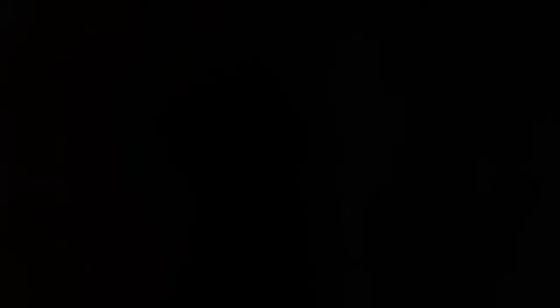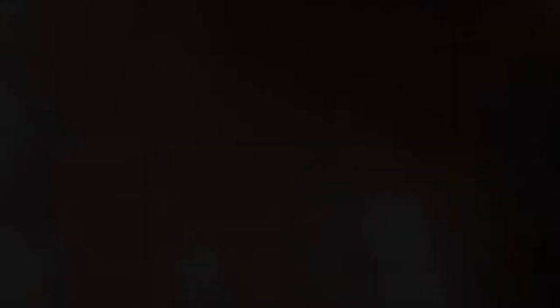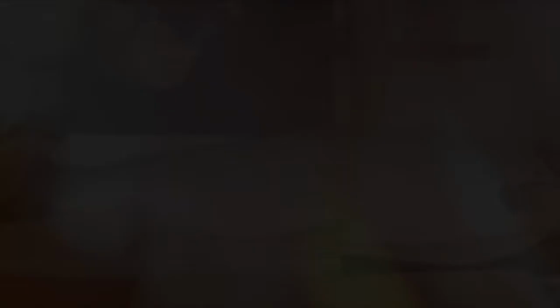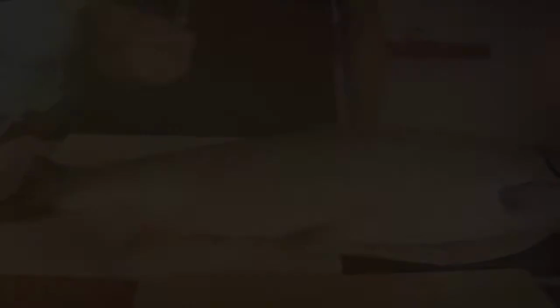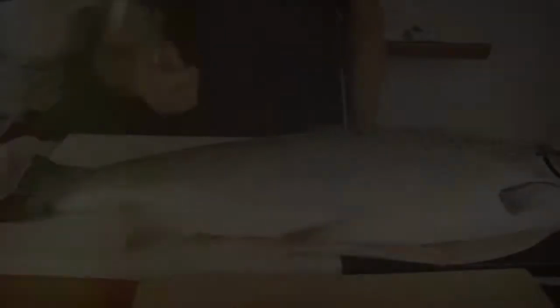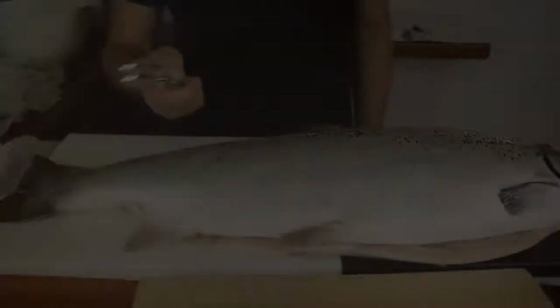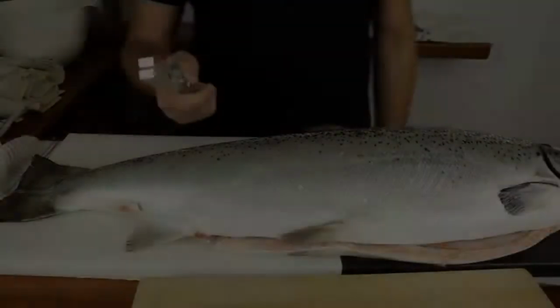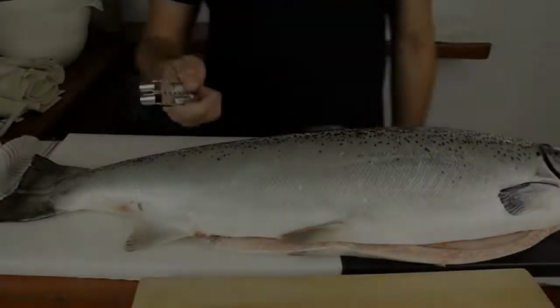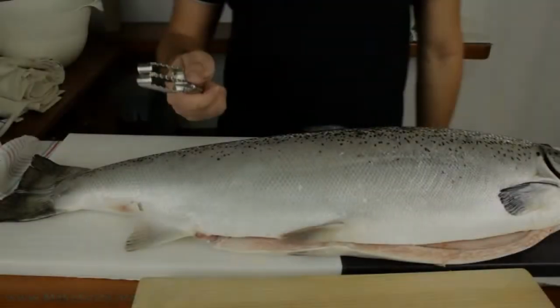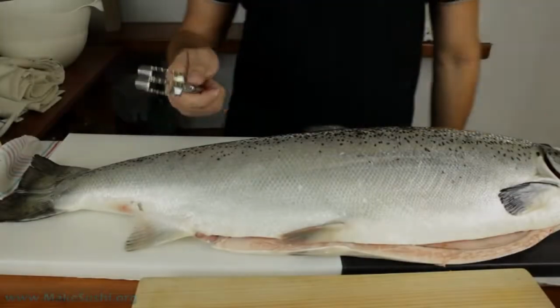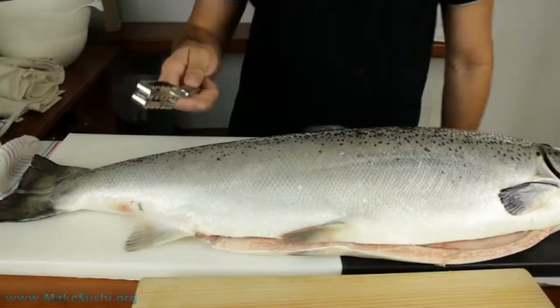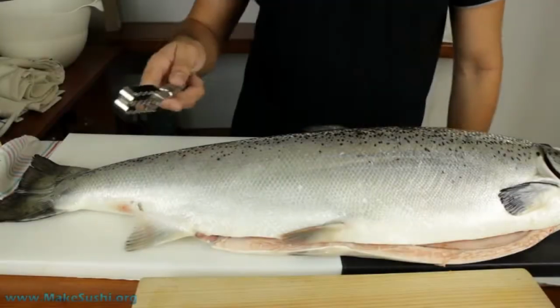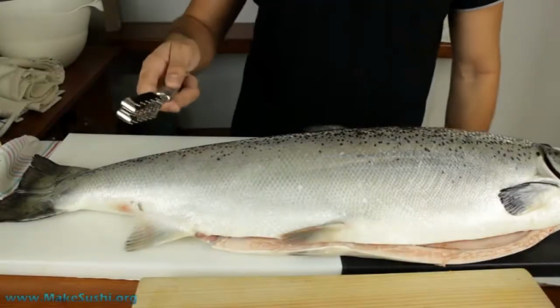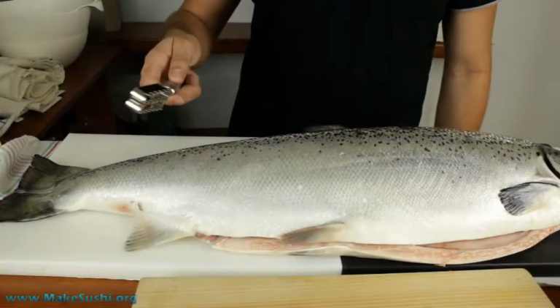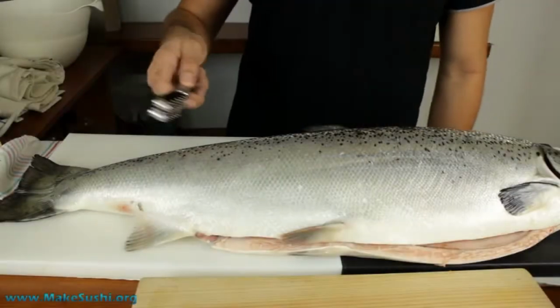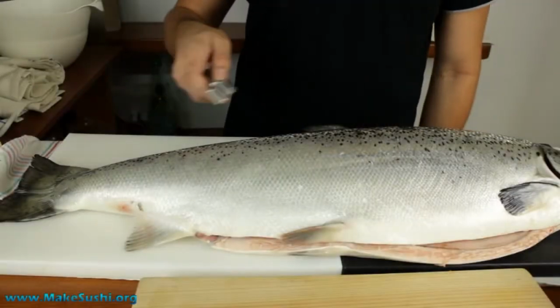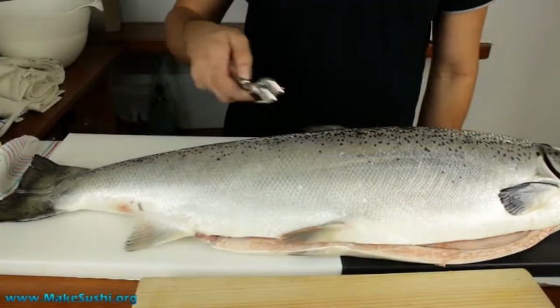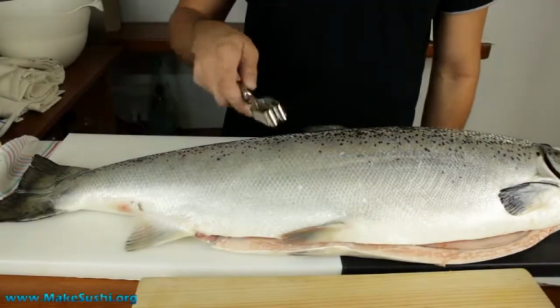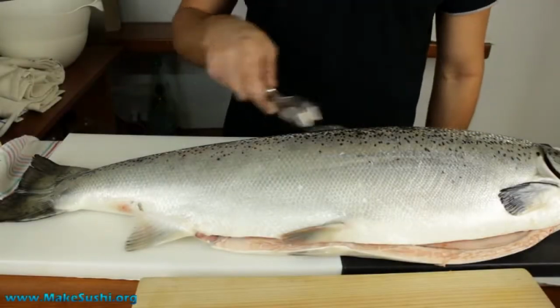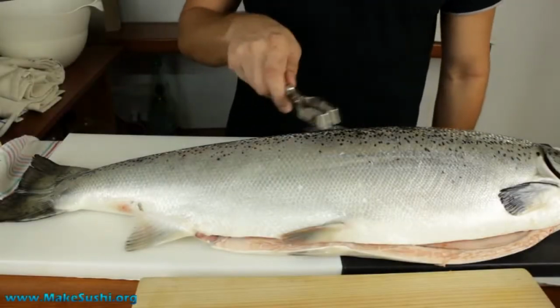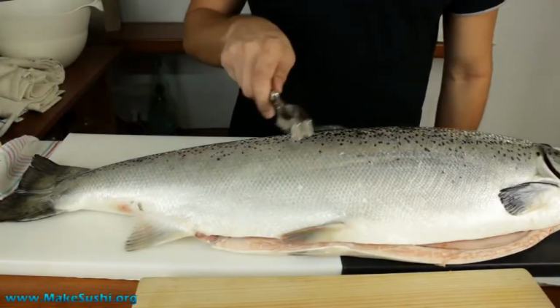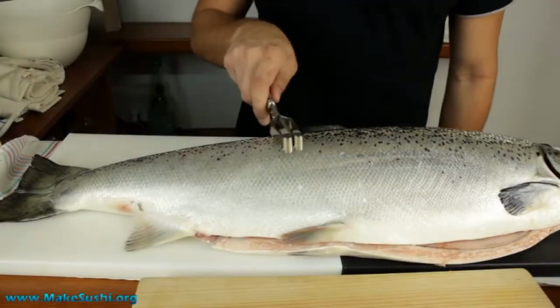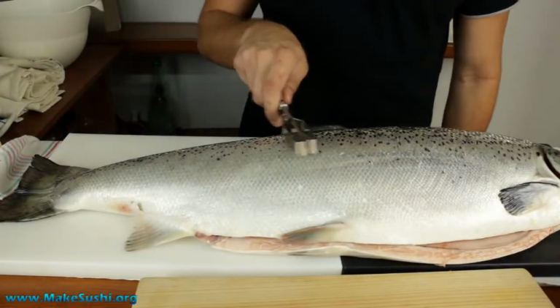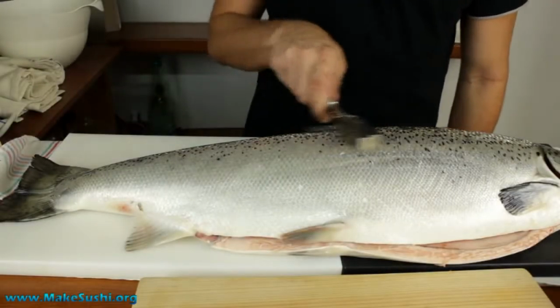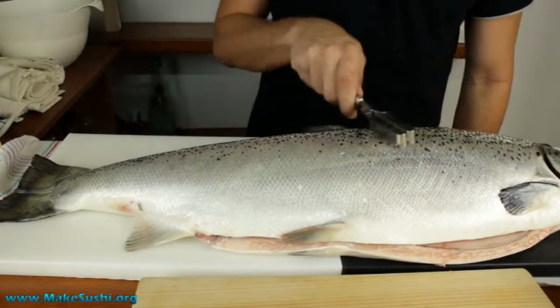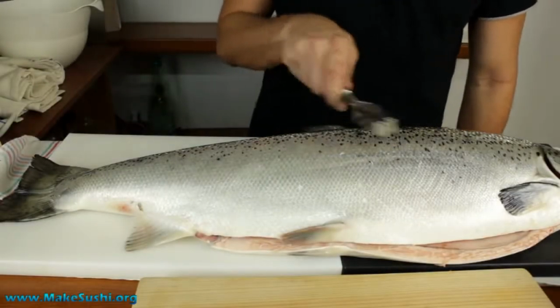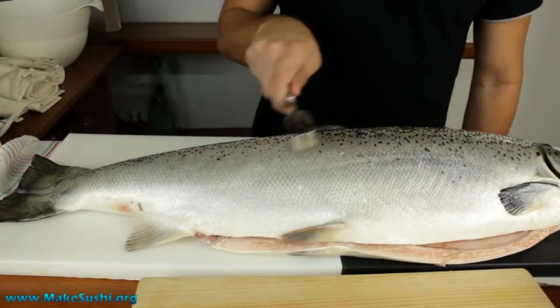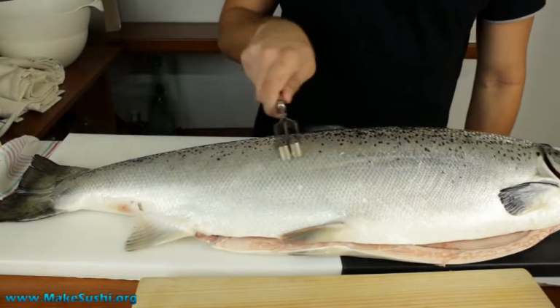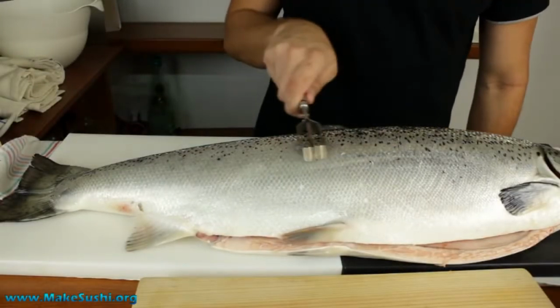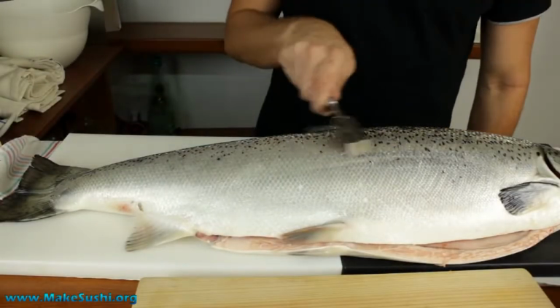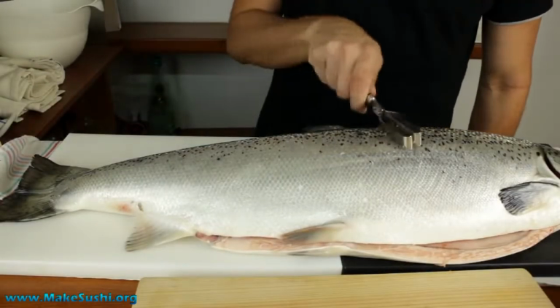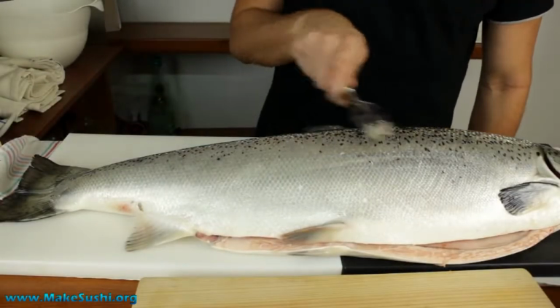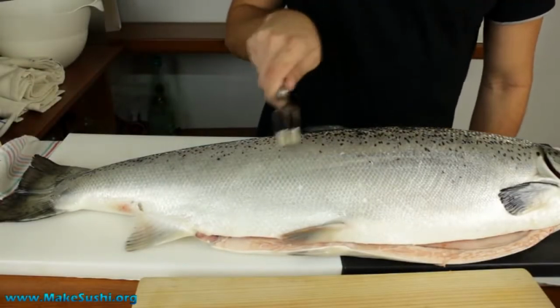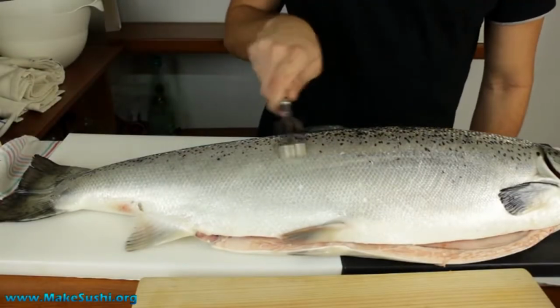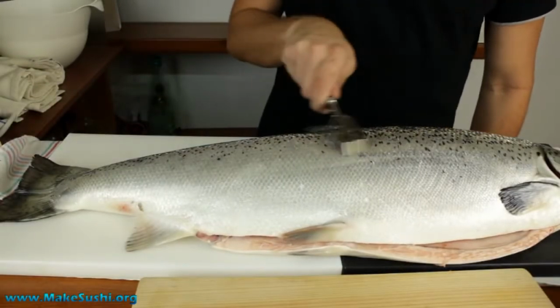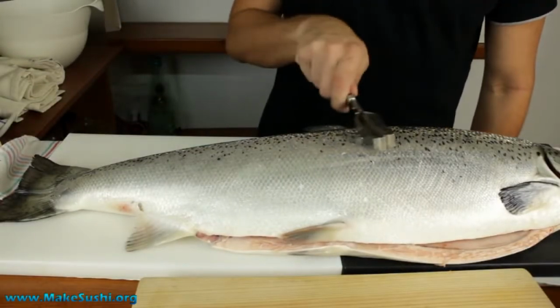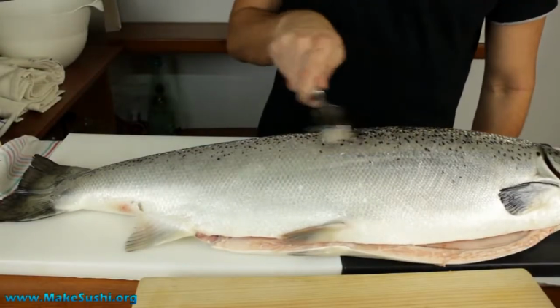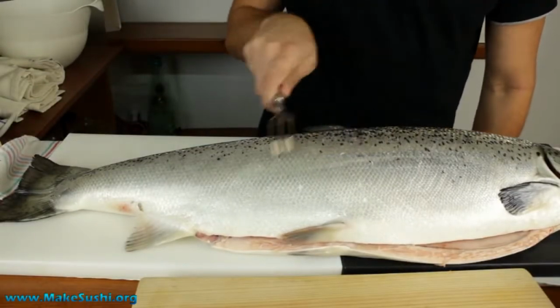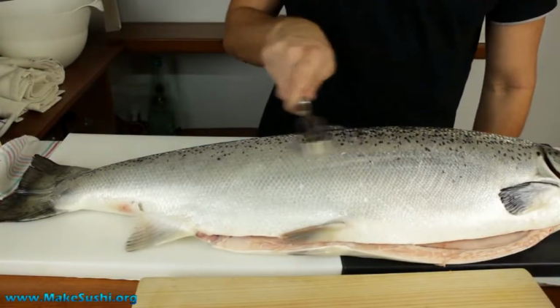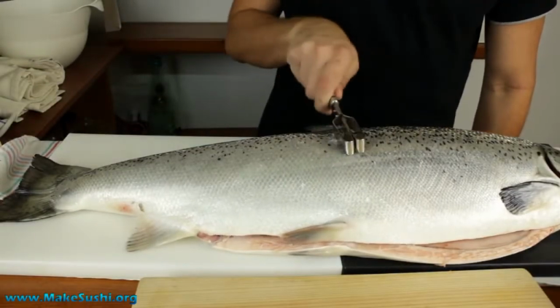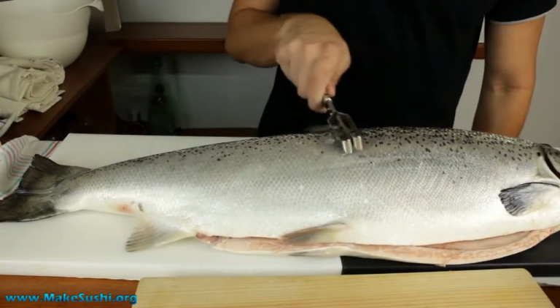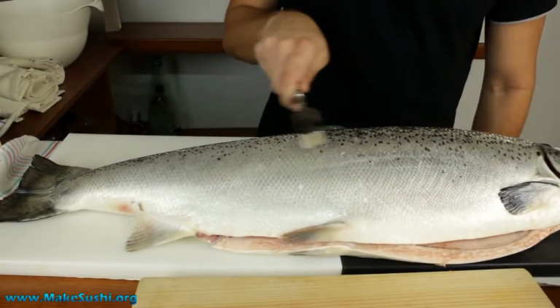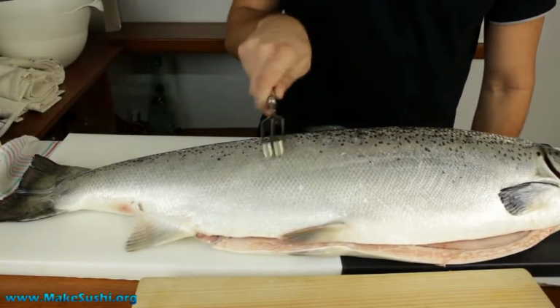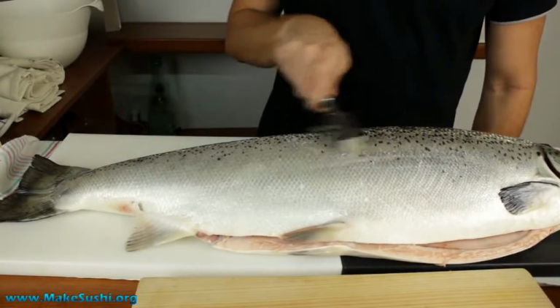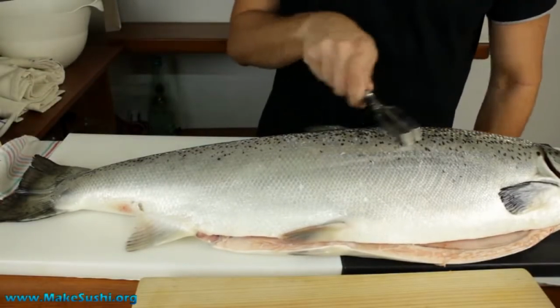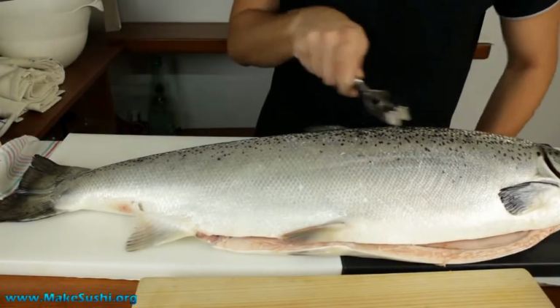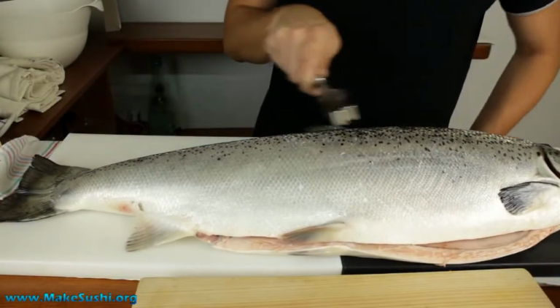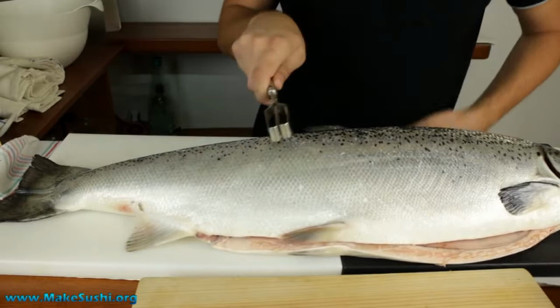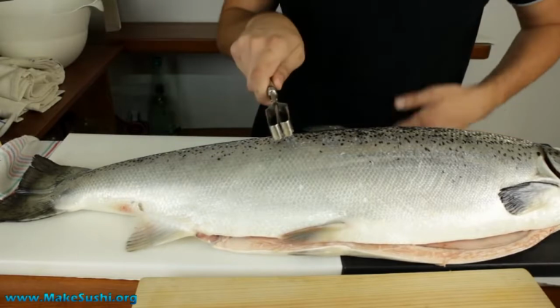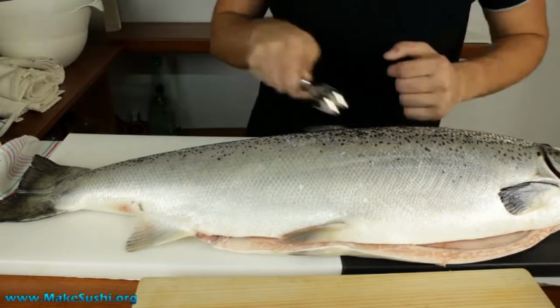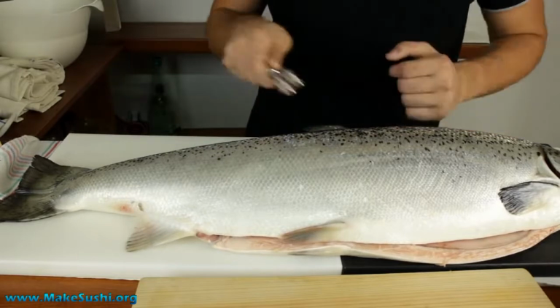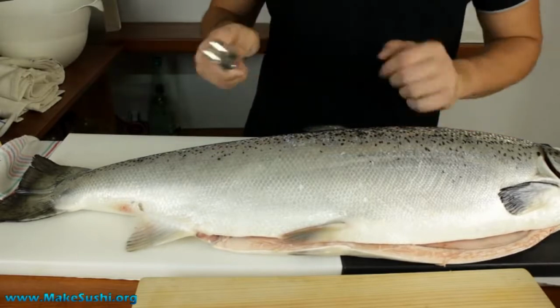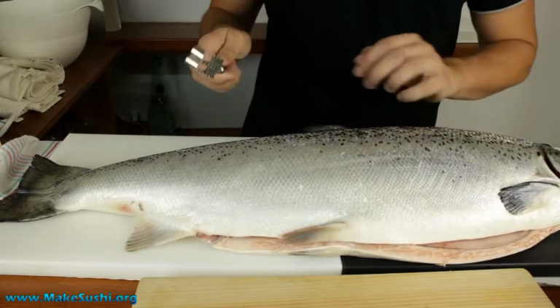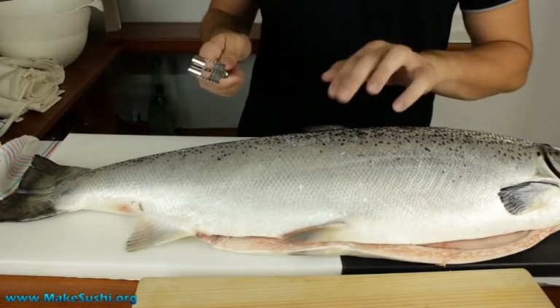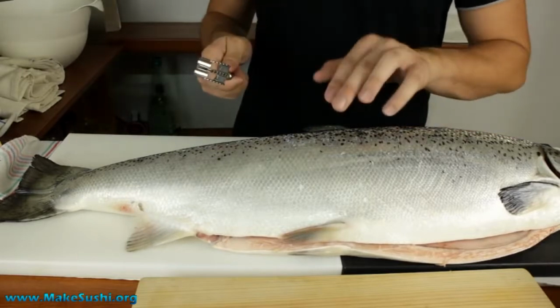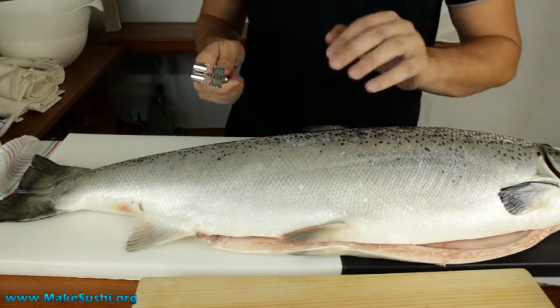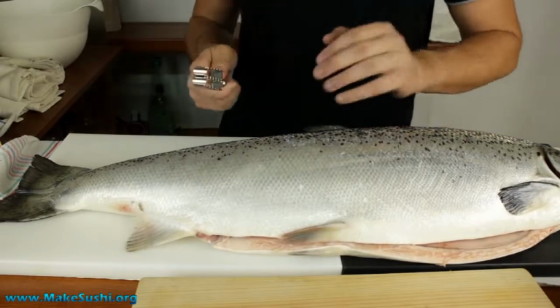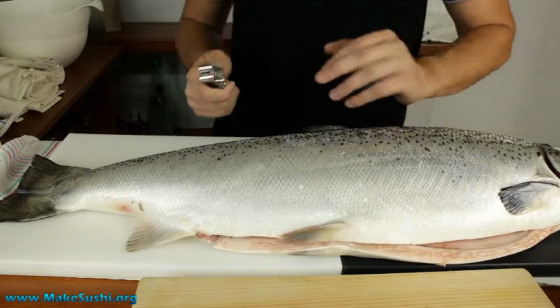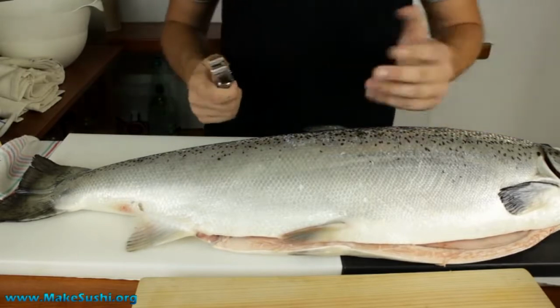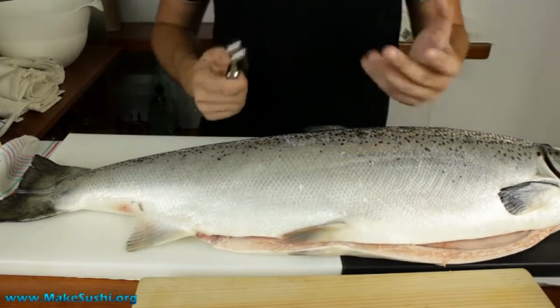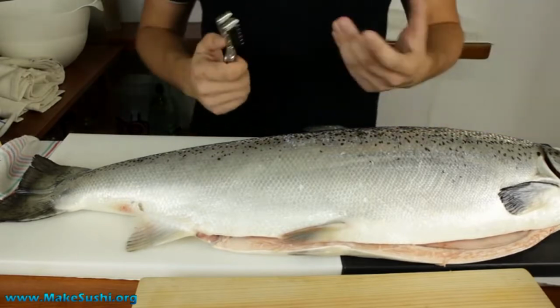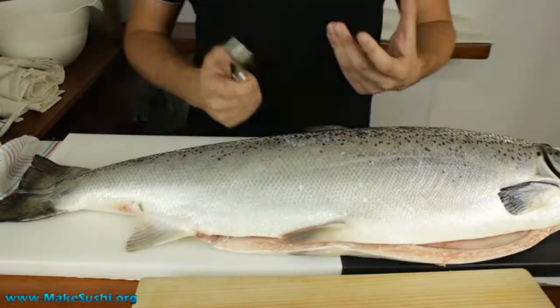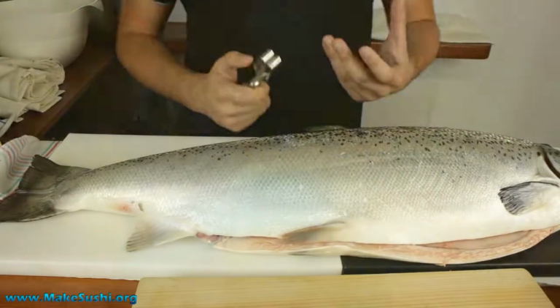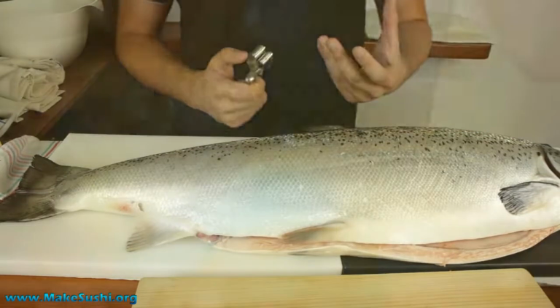You can do this by either using this device and scraping the top, removing the scales, but this damages the flesh of the fish quite a lot.